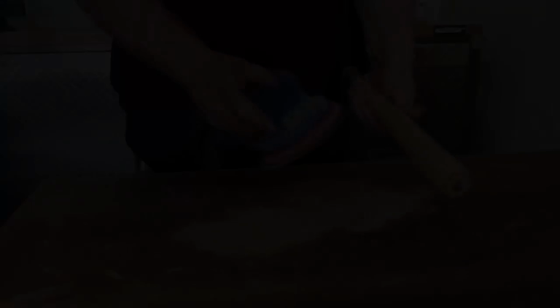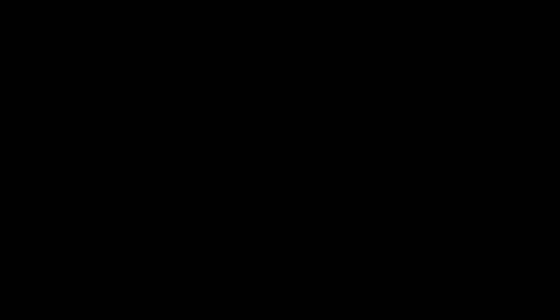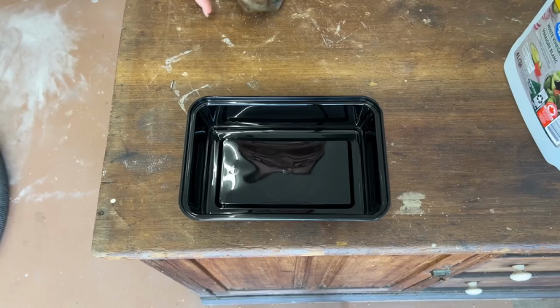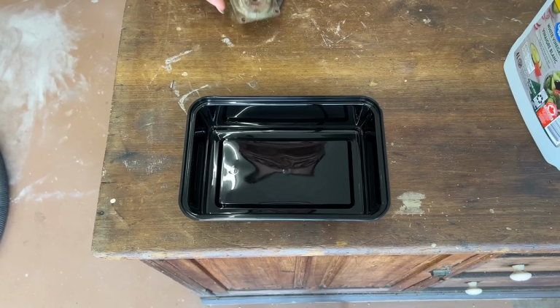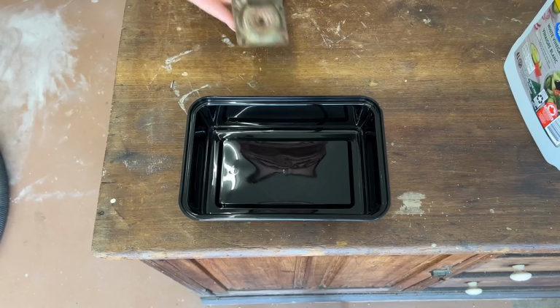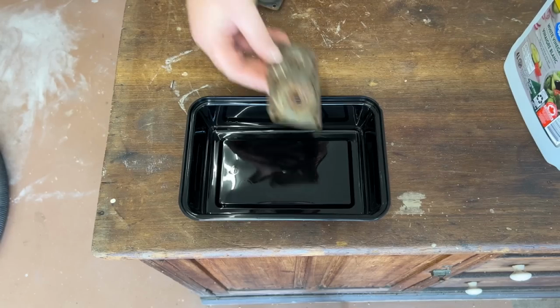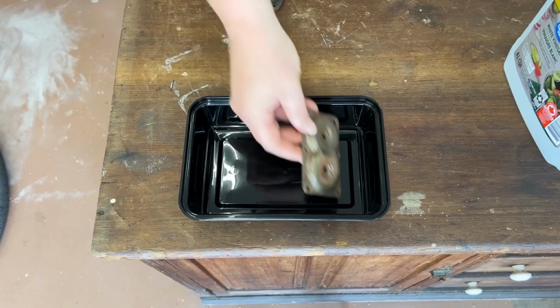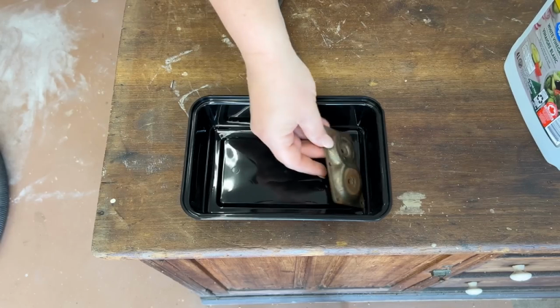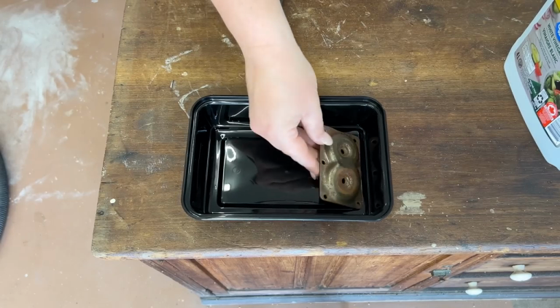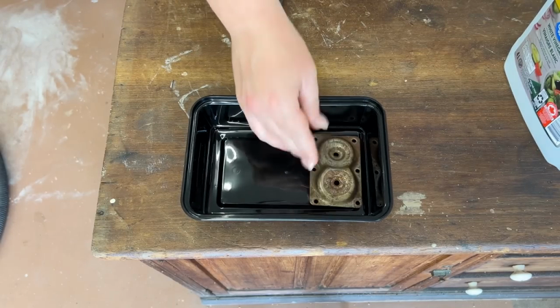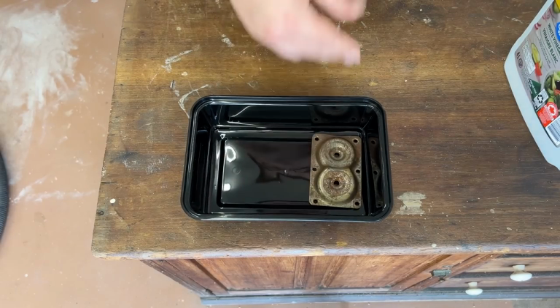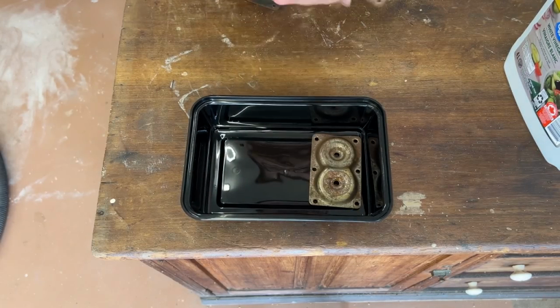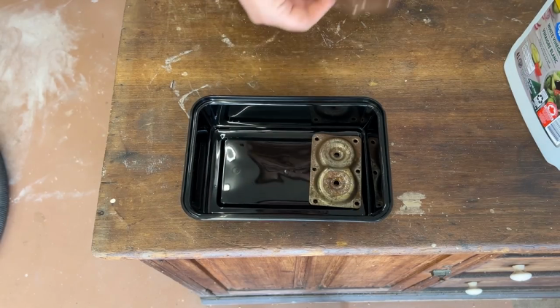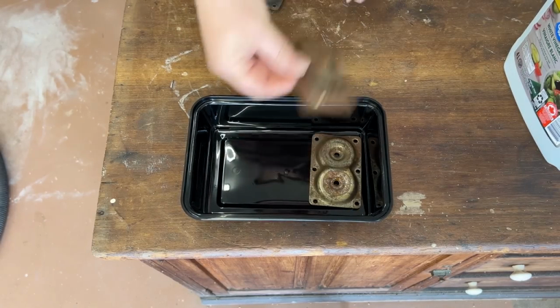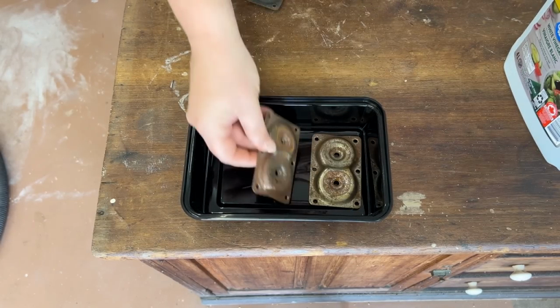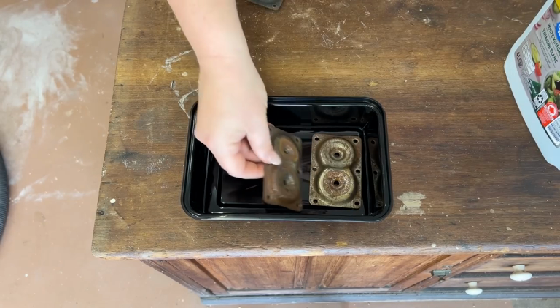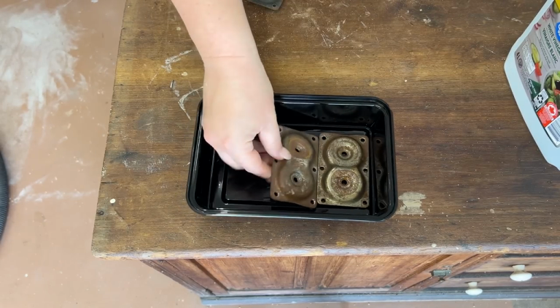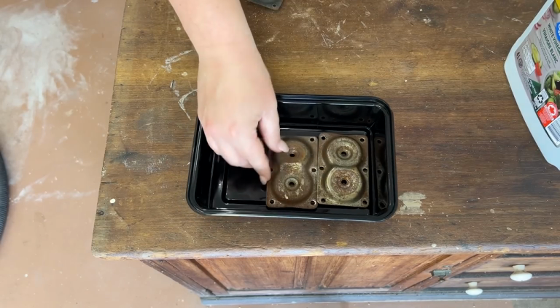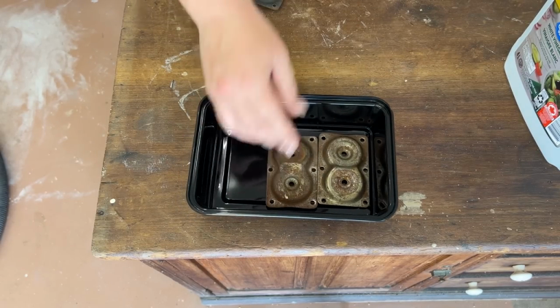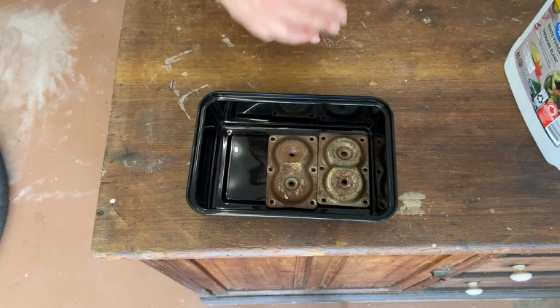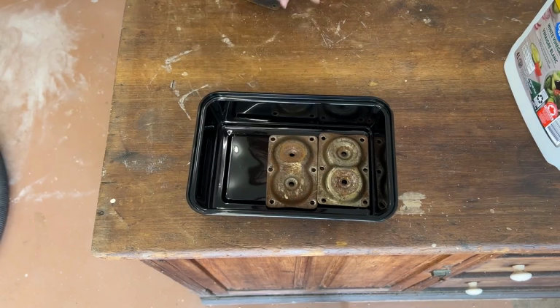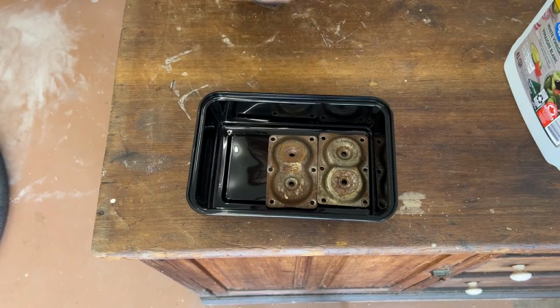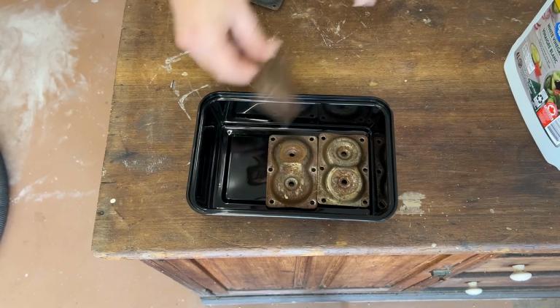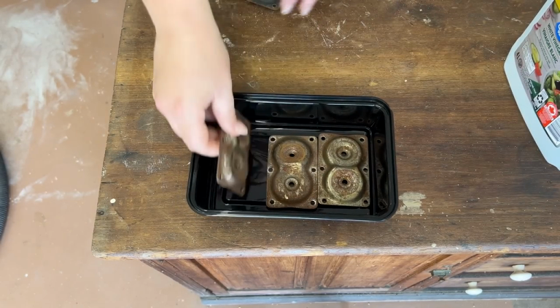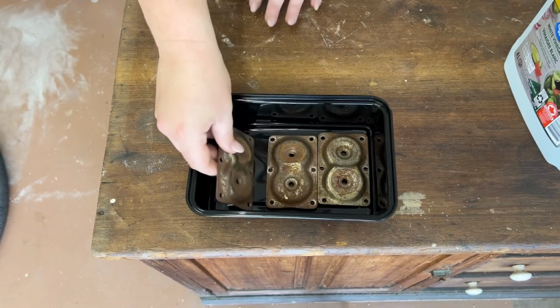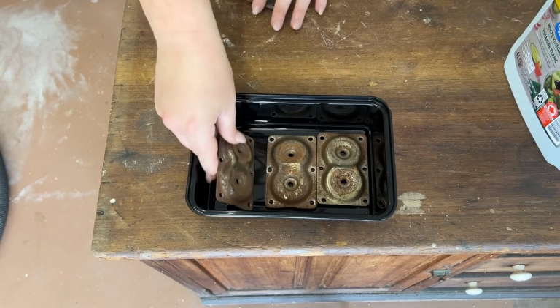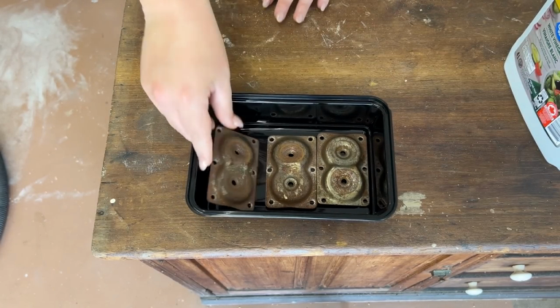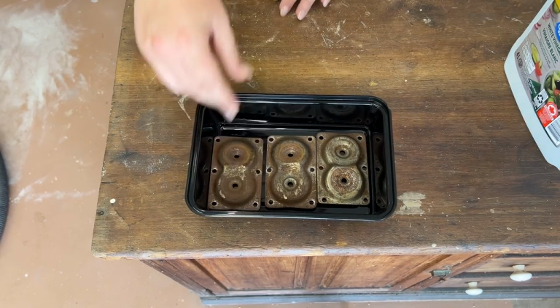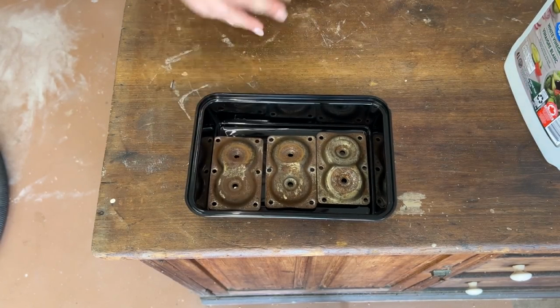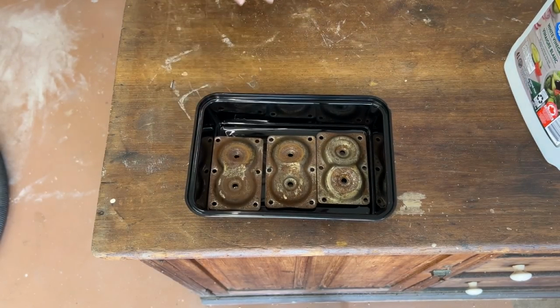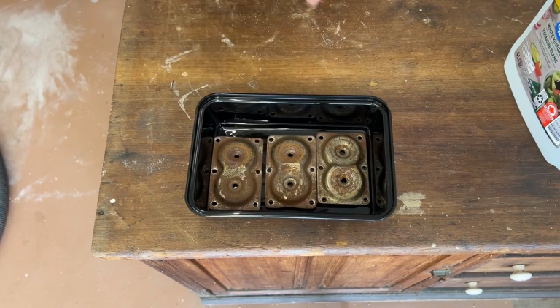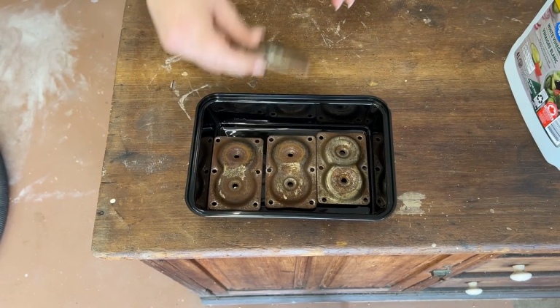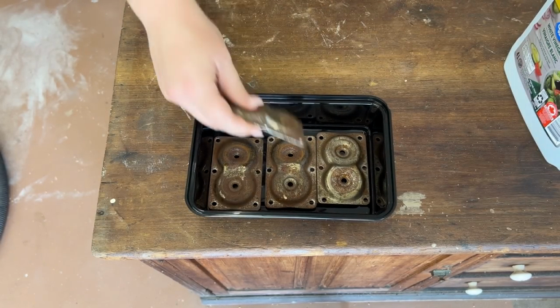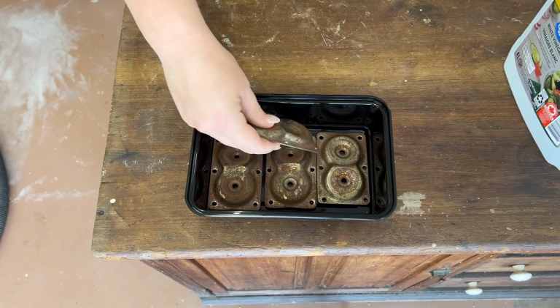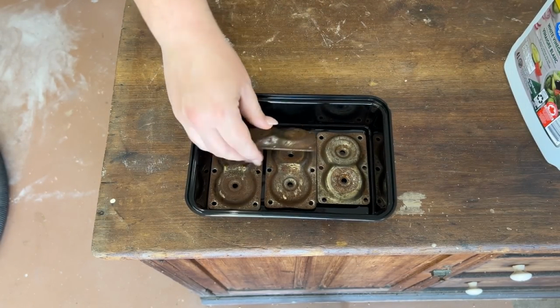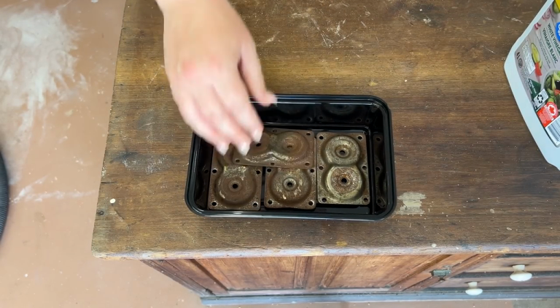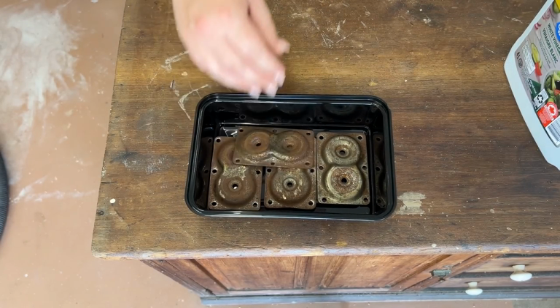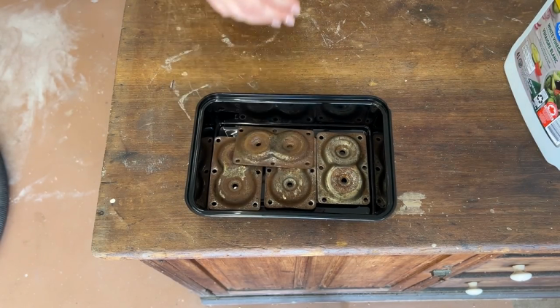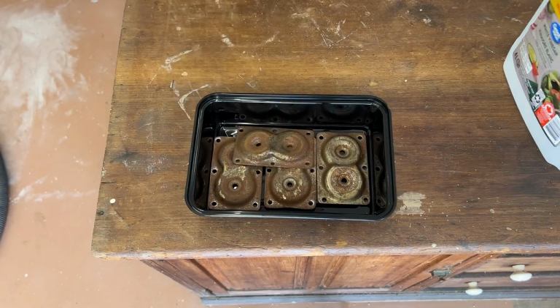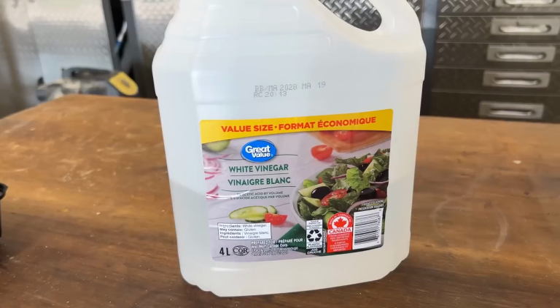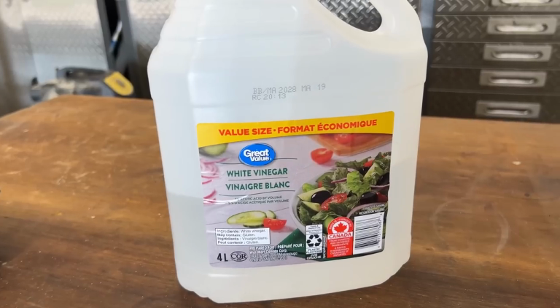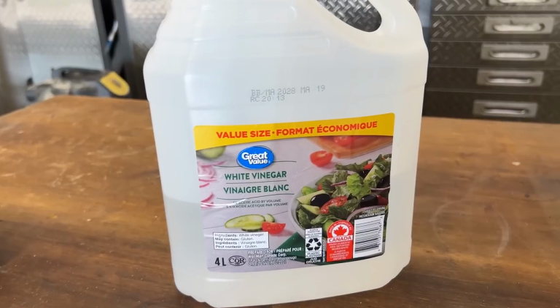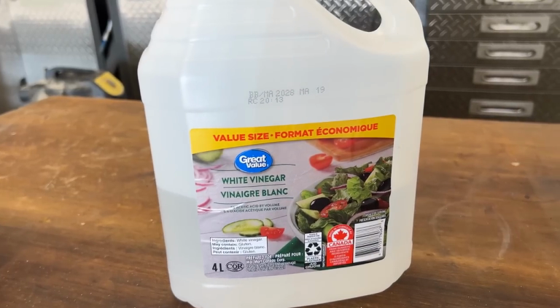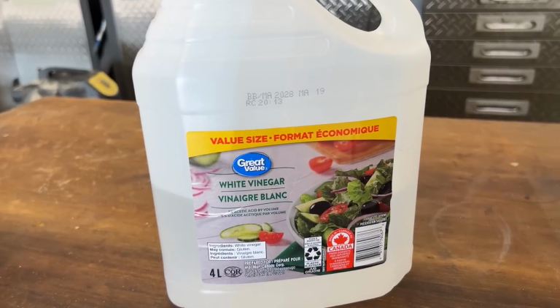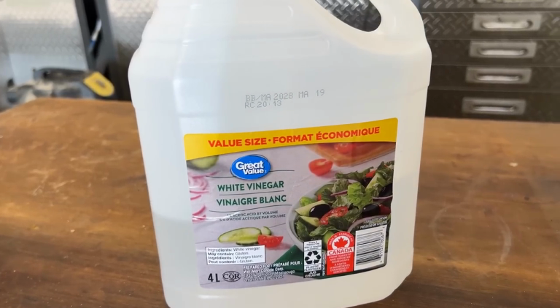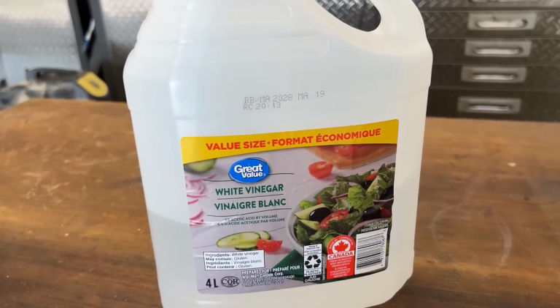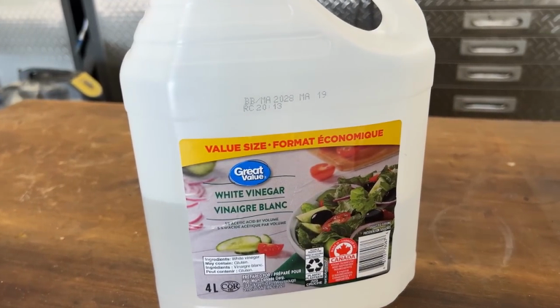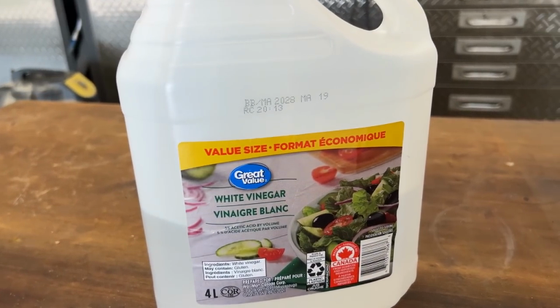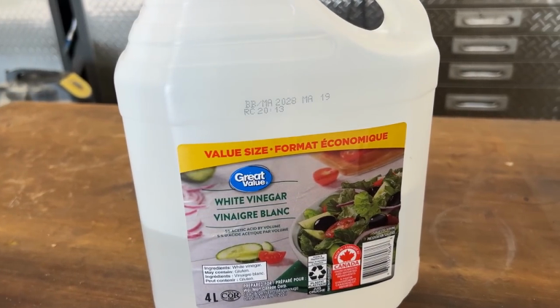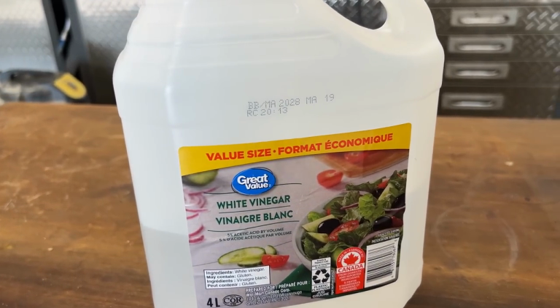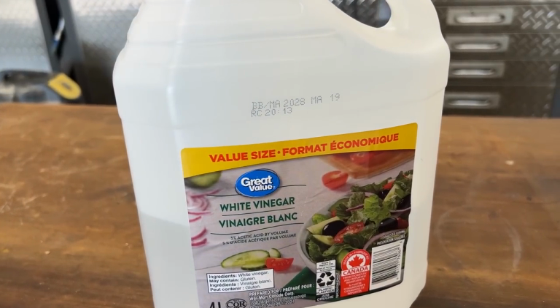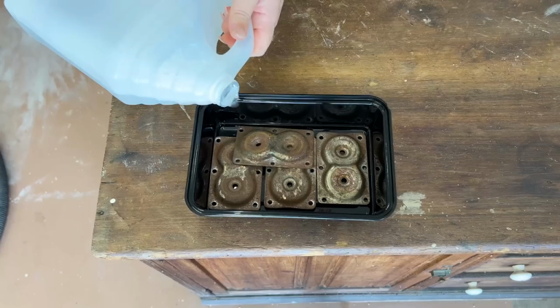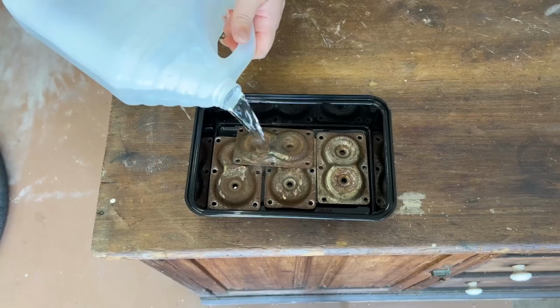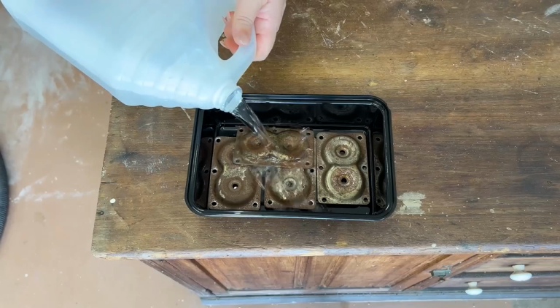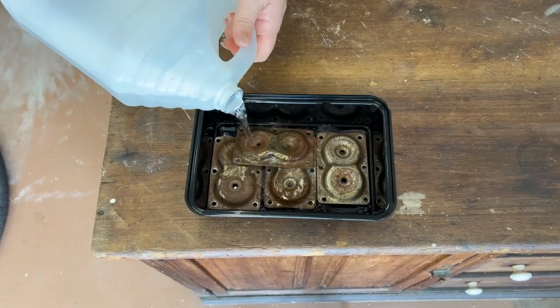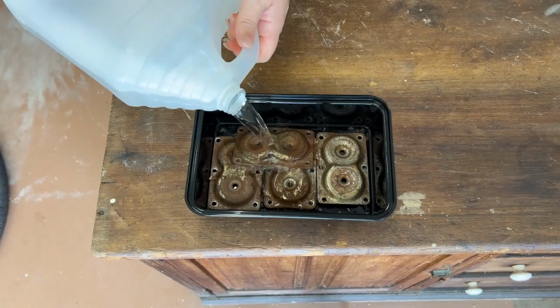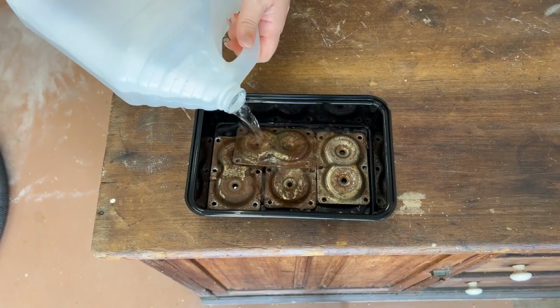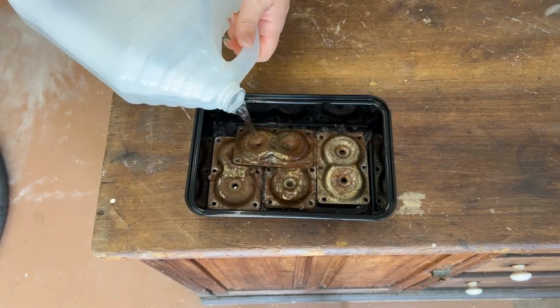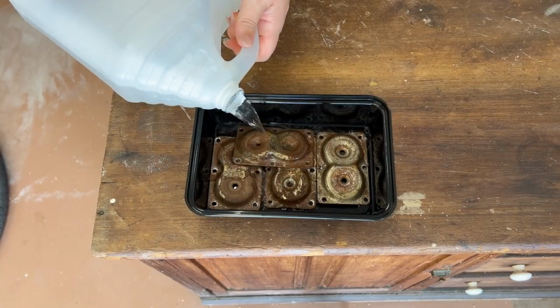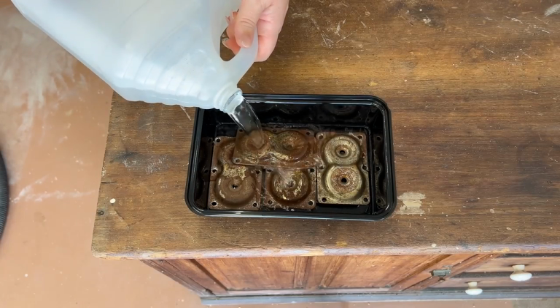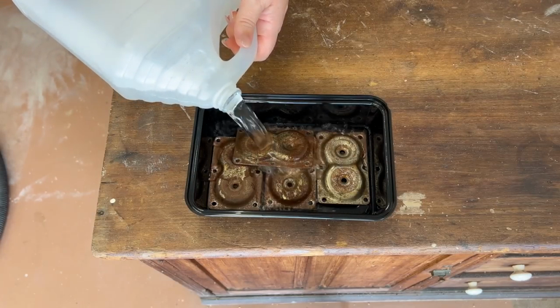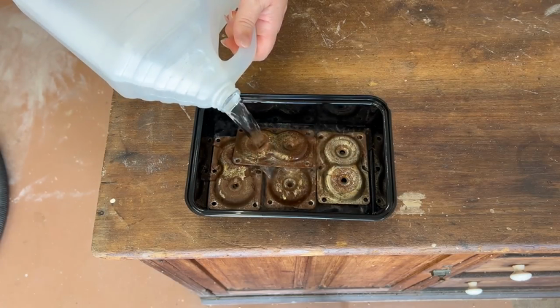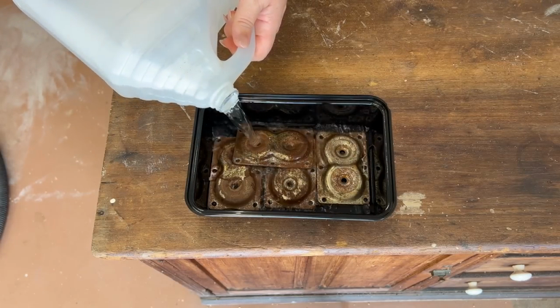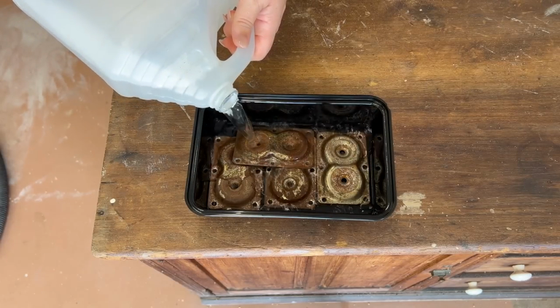Since the brackets were looking pretty crusty, I popped them into a dish with some vinegar and set that aside to start eating away at the rust.